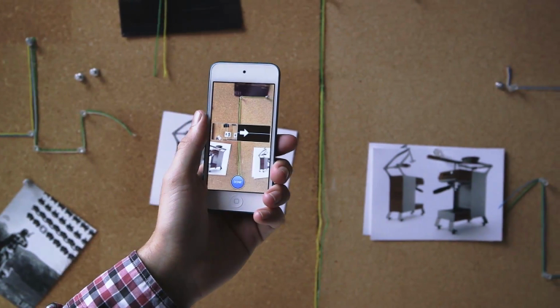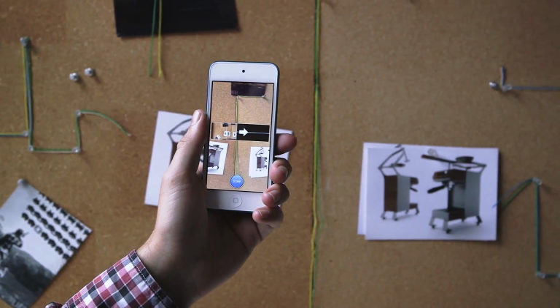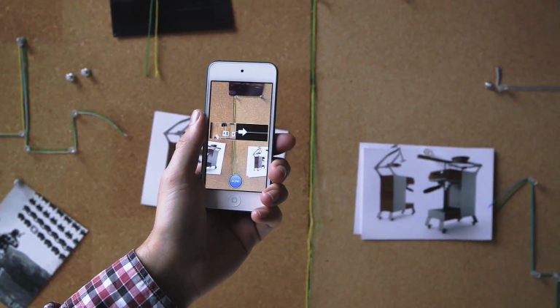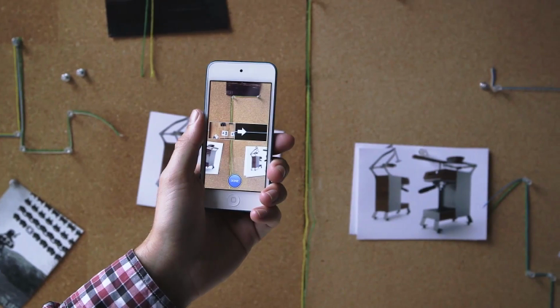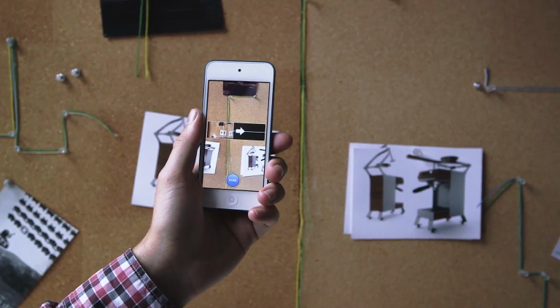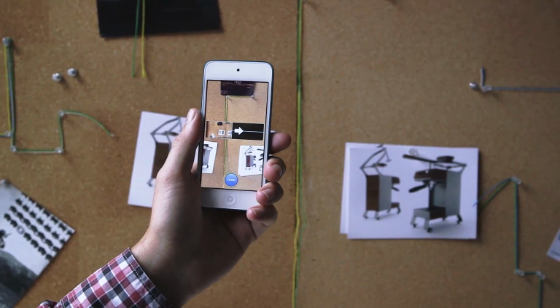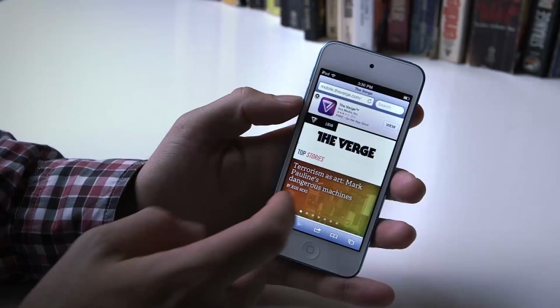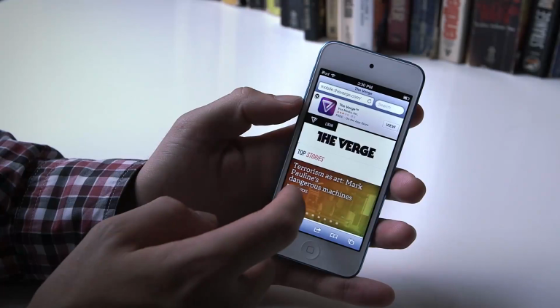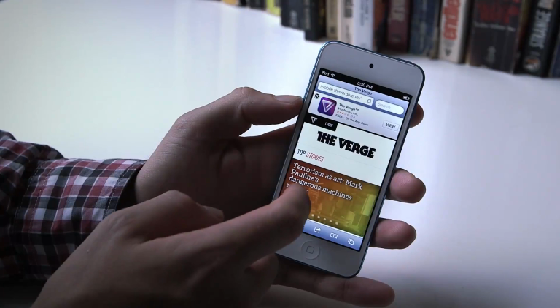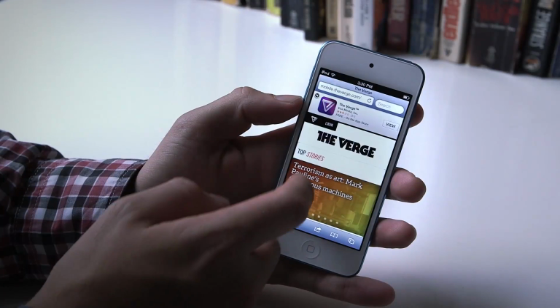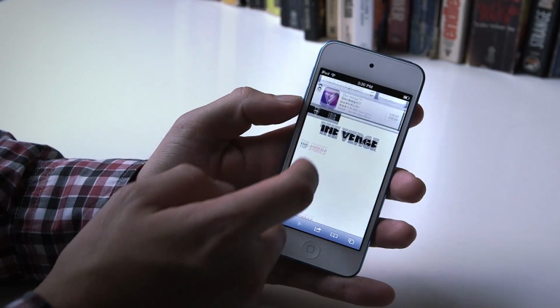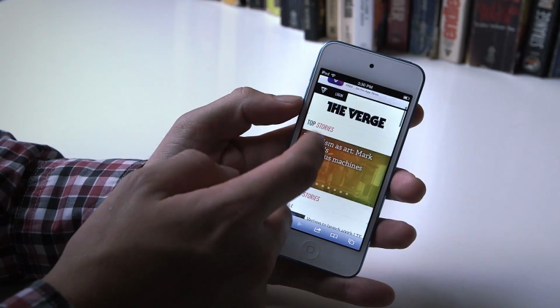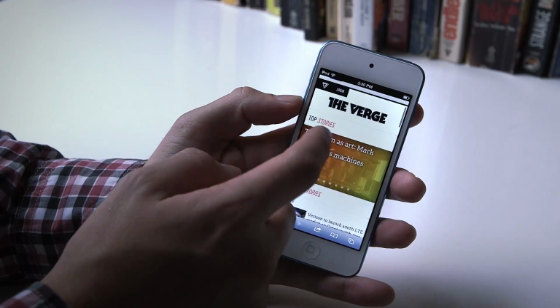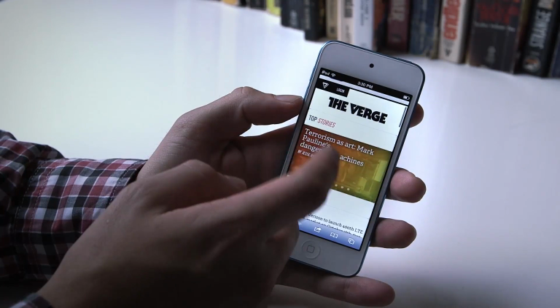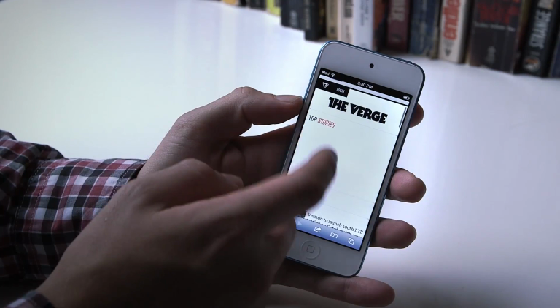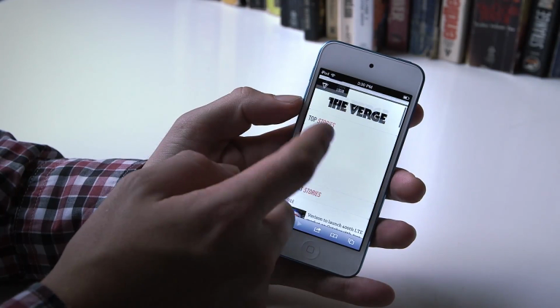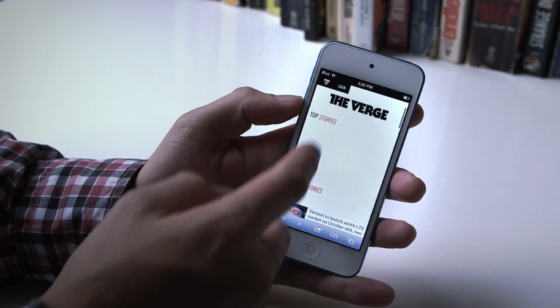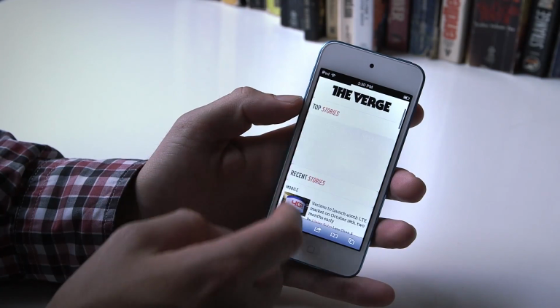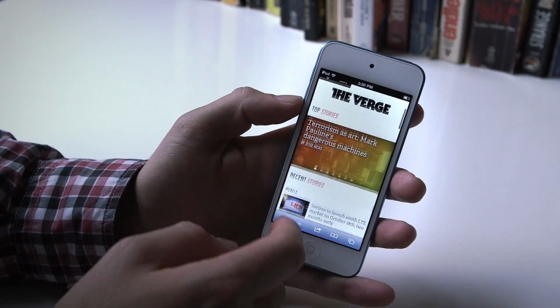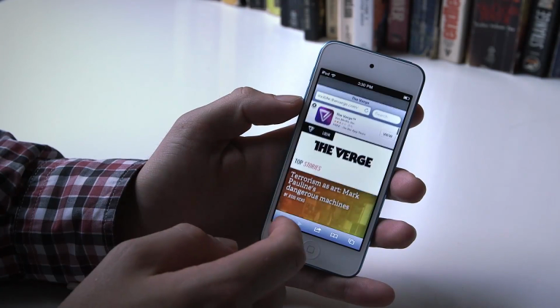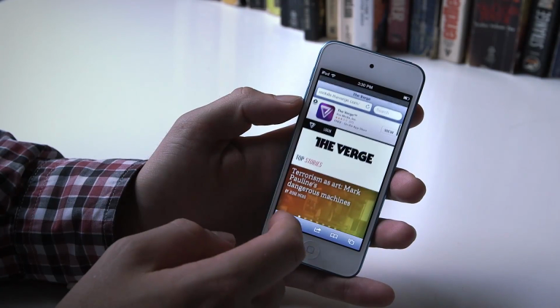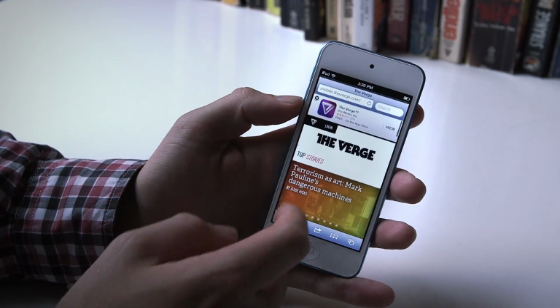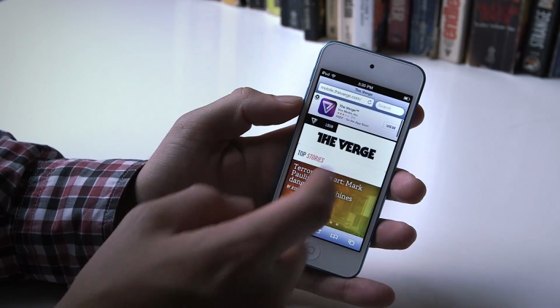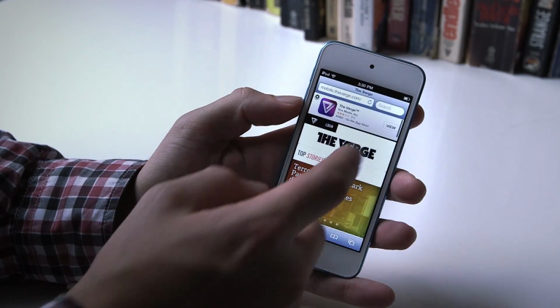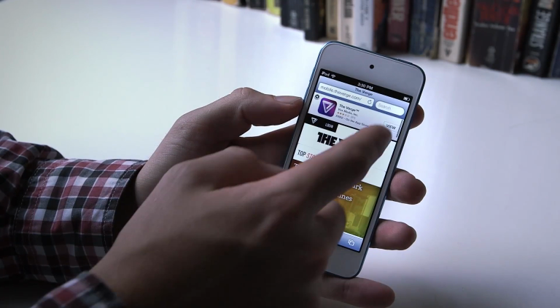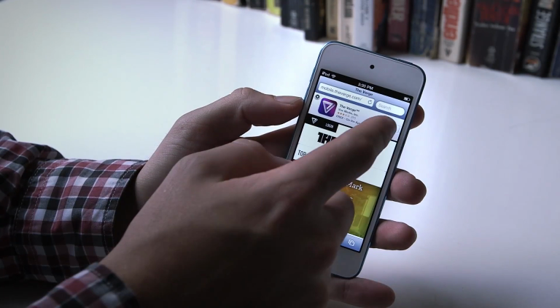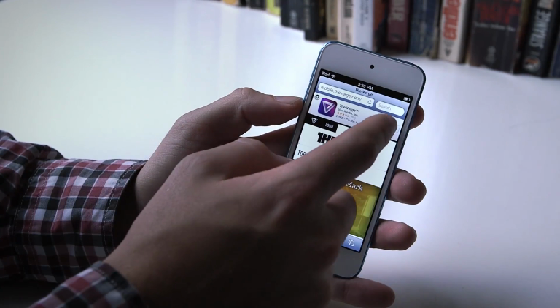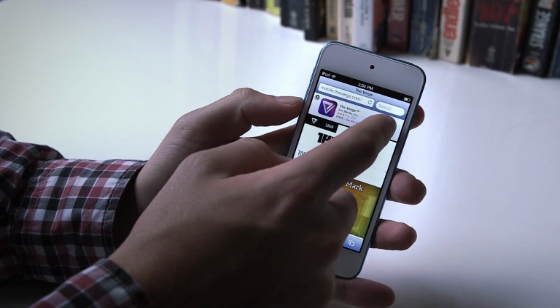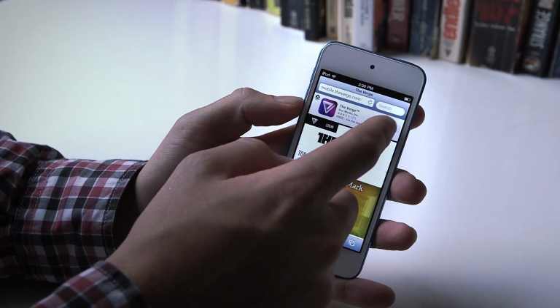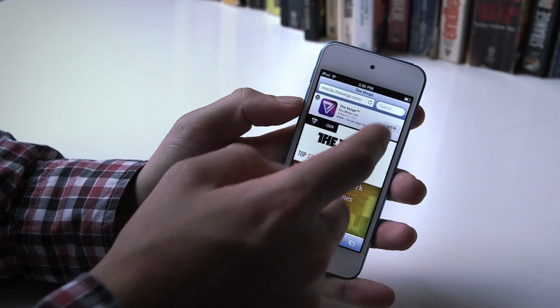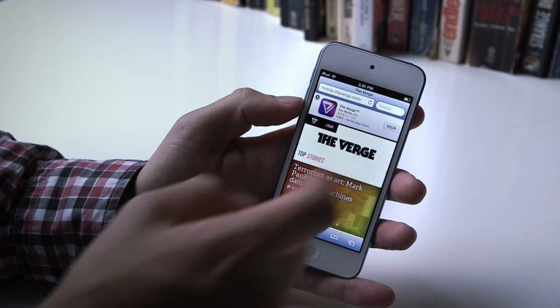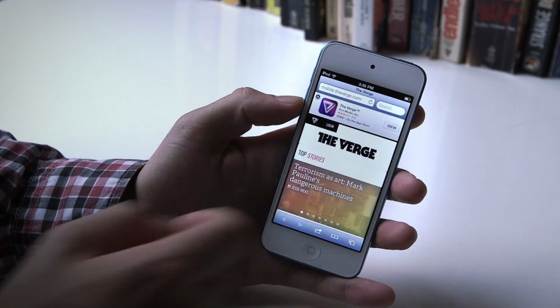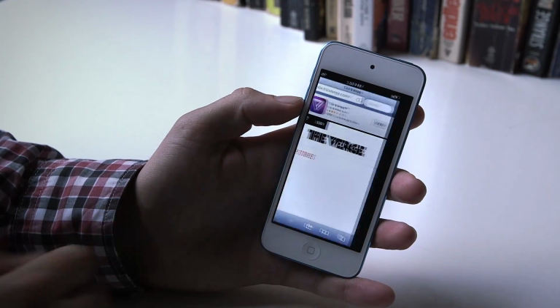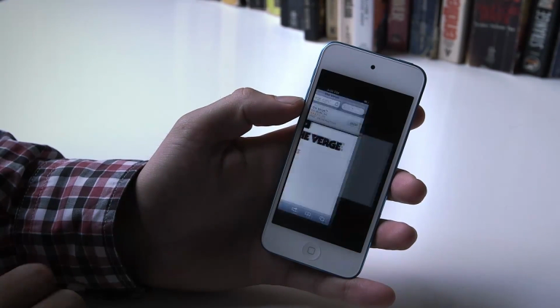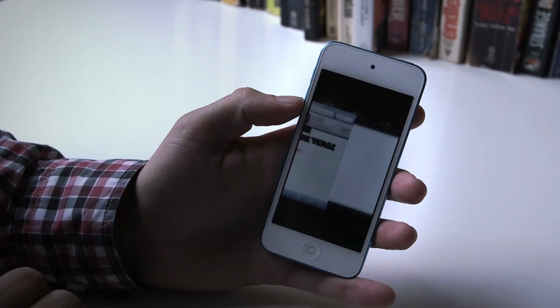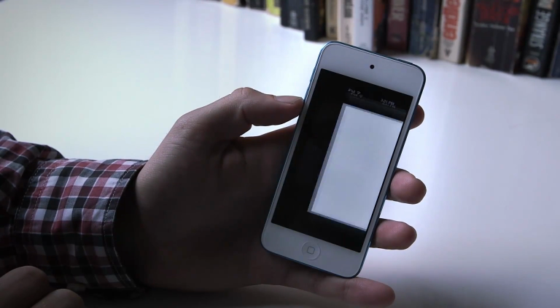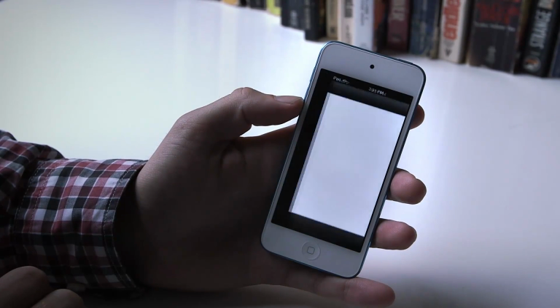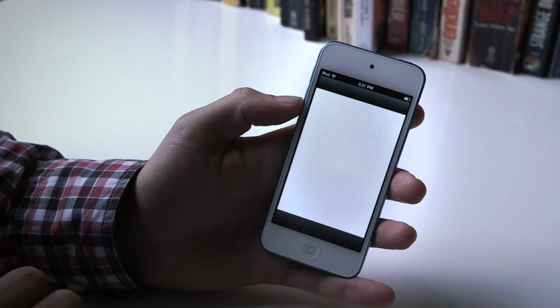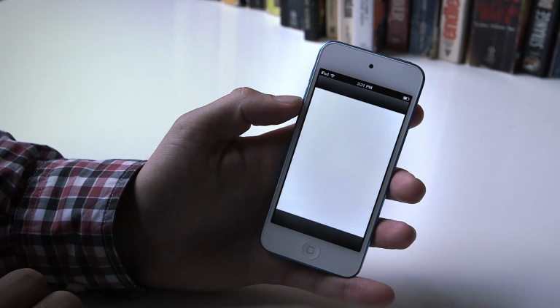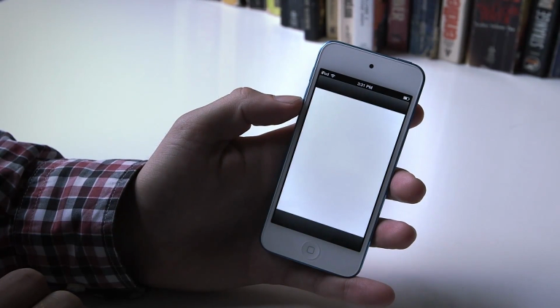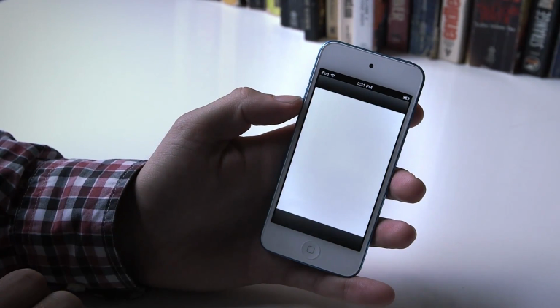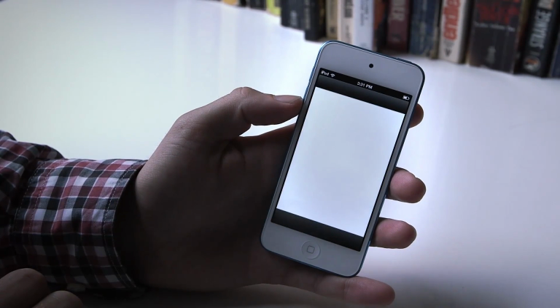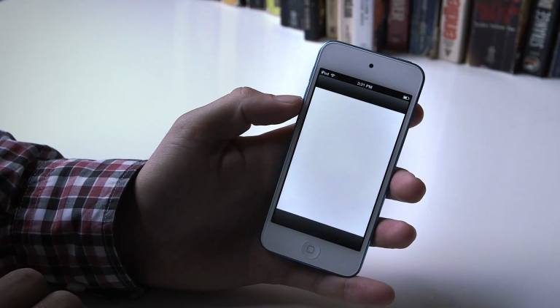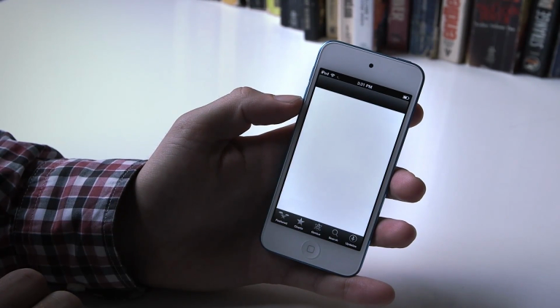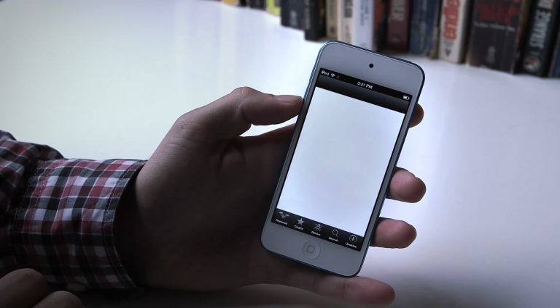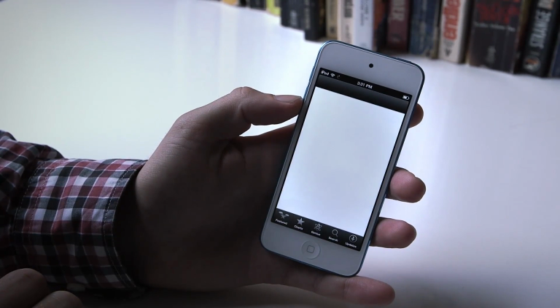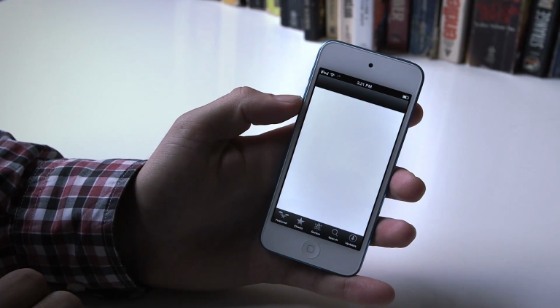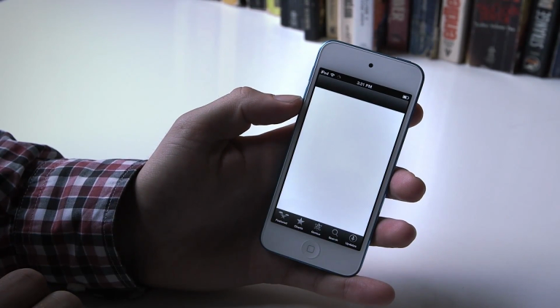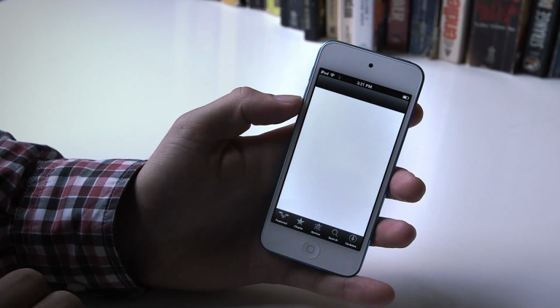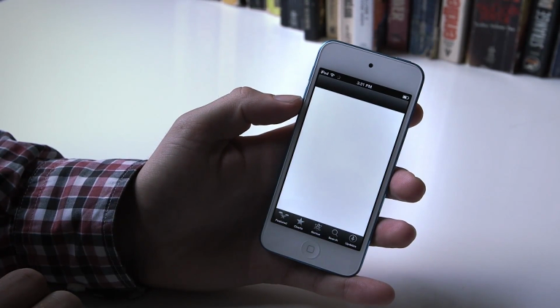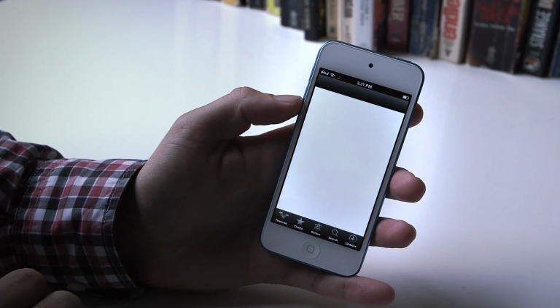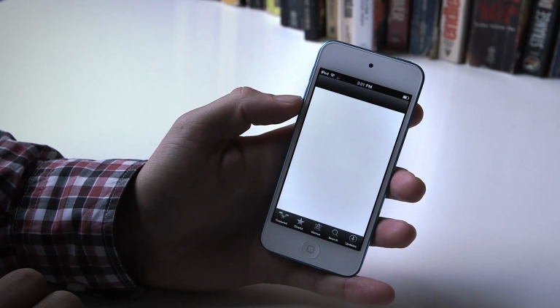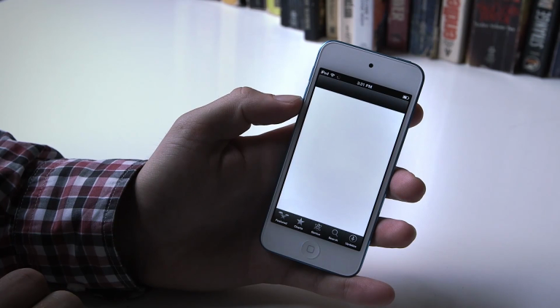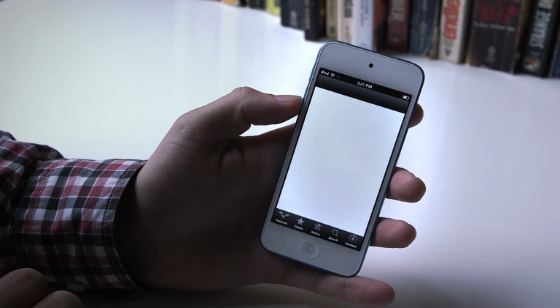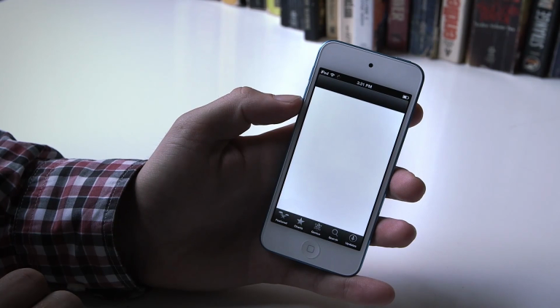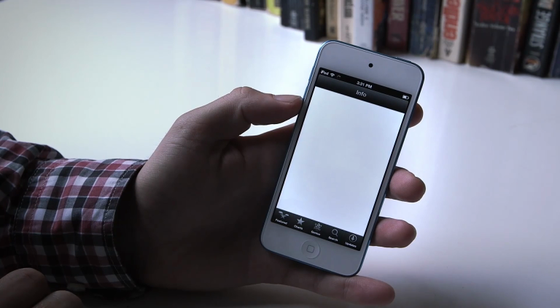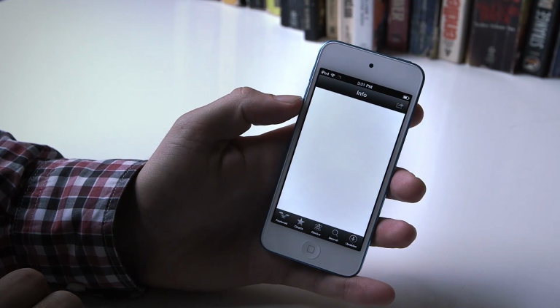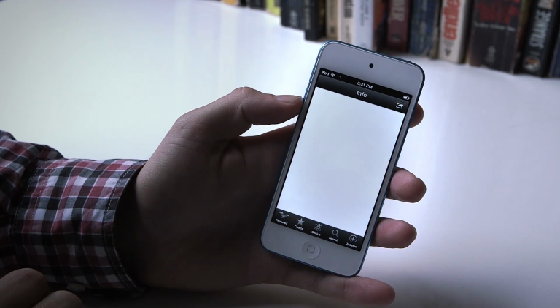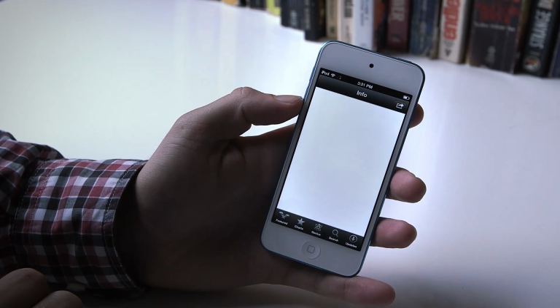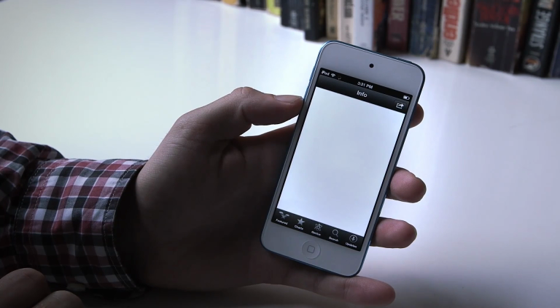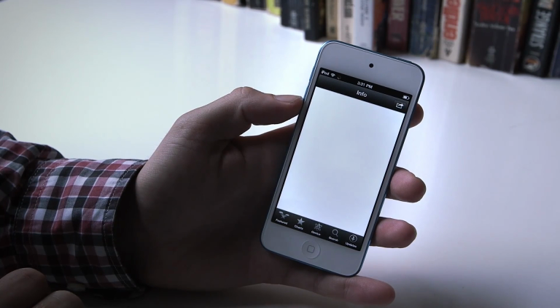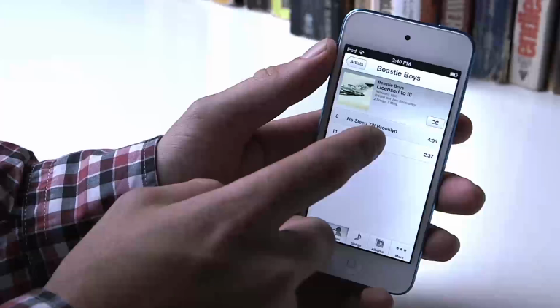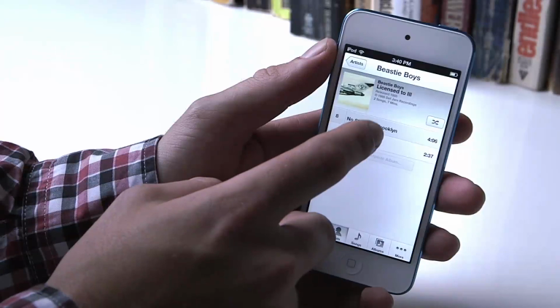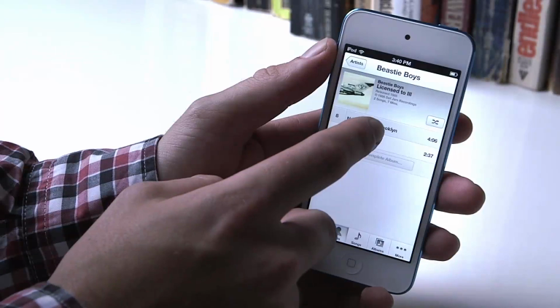I used an iPhone 4S for a long time and it feels basically just like that. It's not quite as smooth or fast as the iPhone 5, but it works really well.